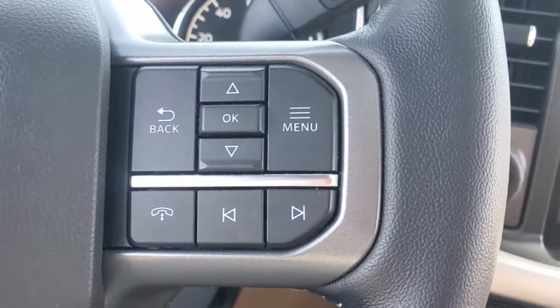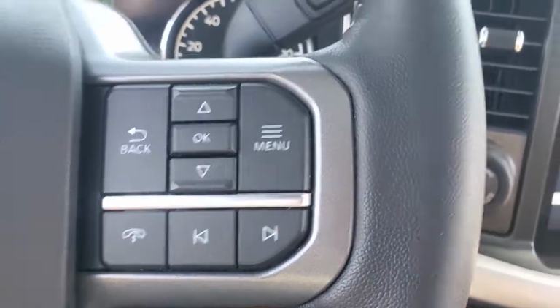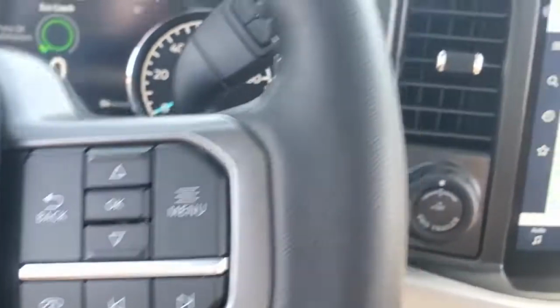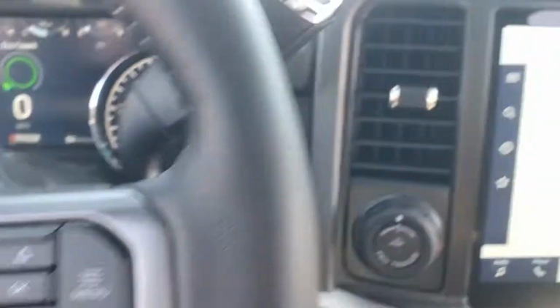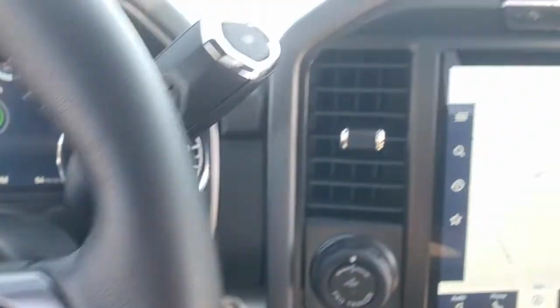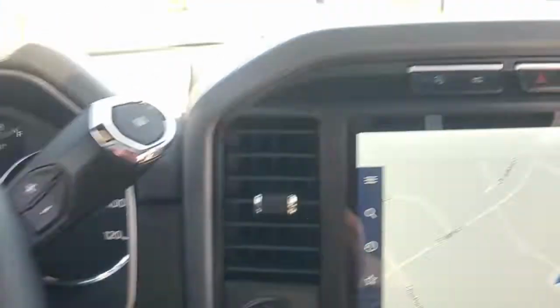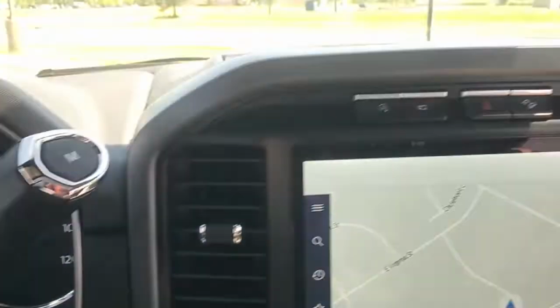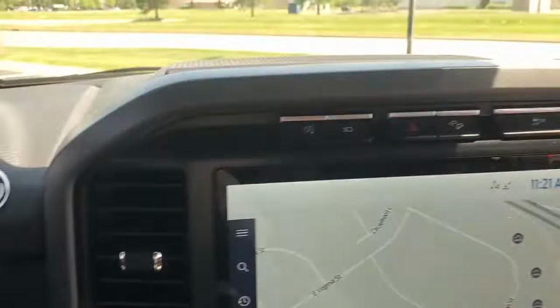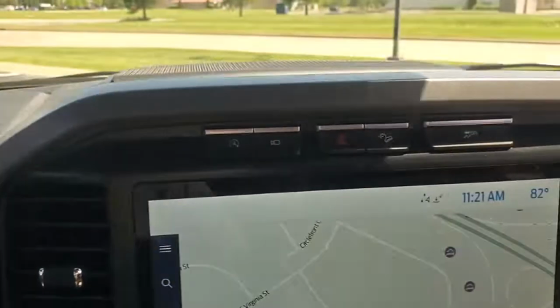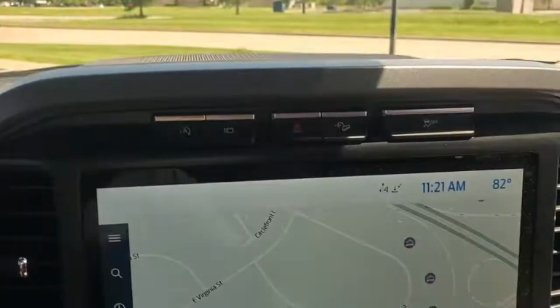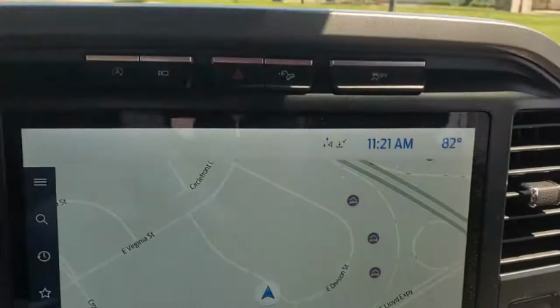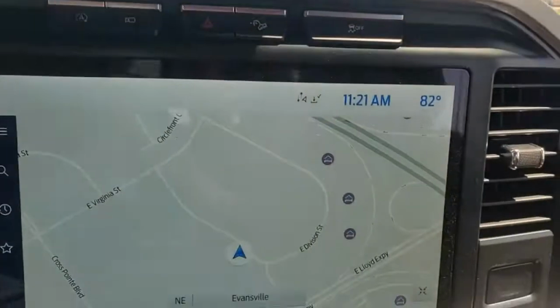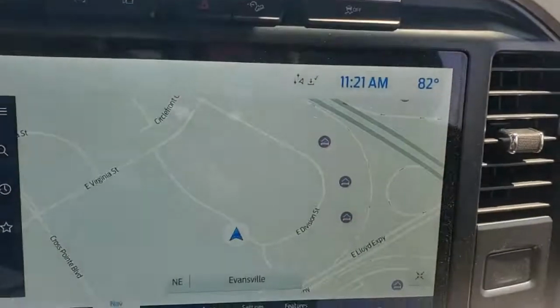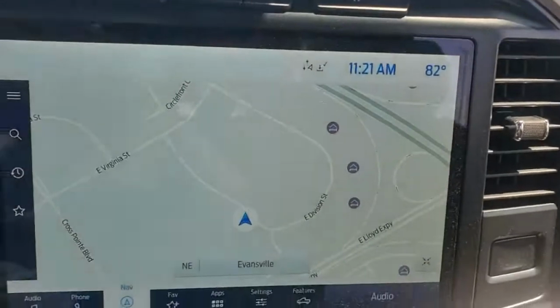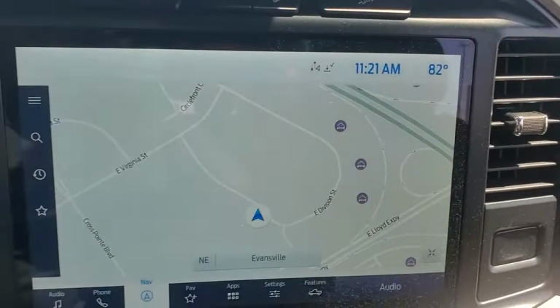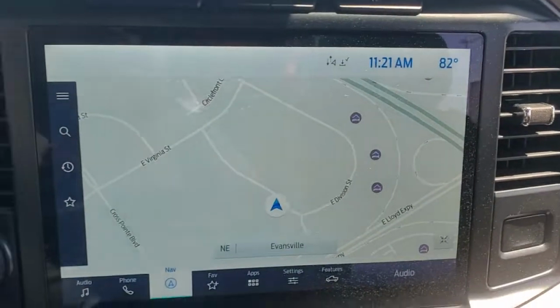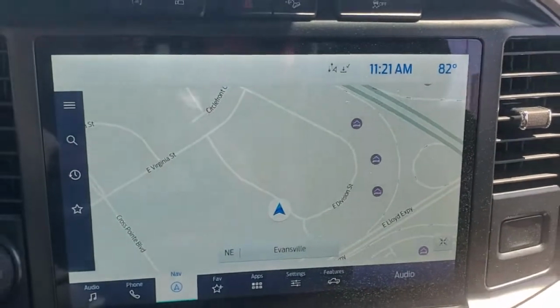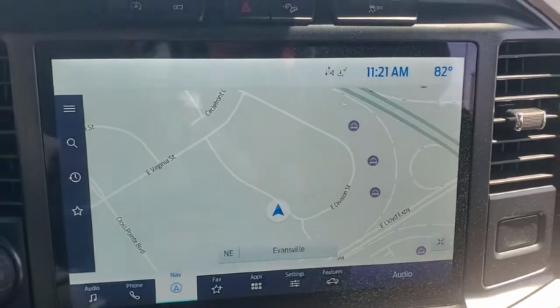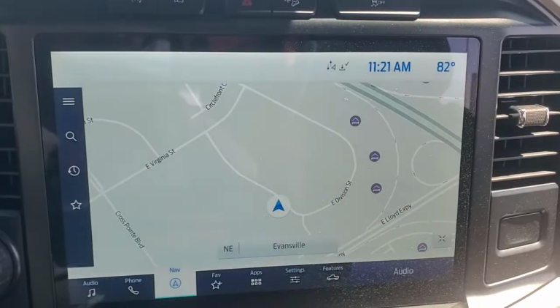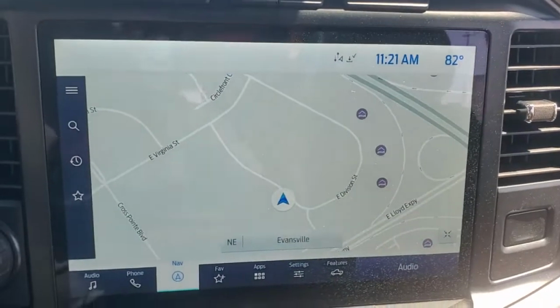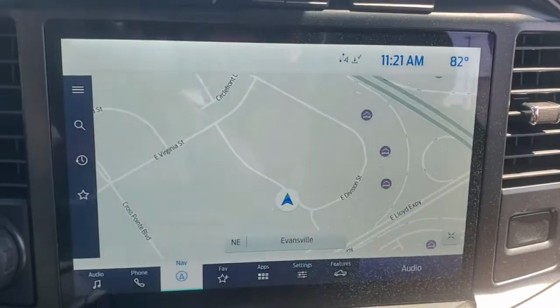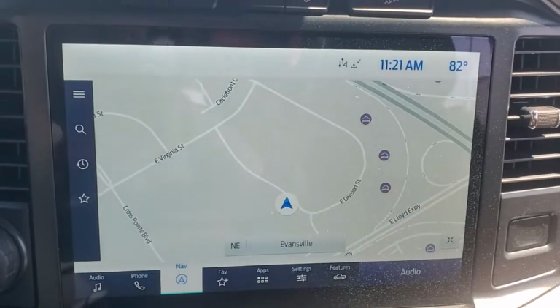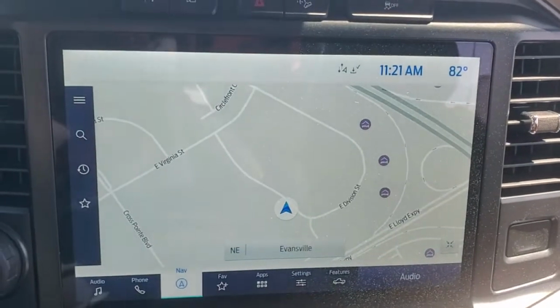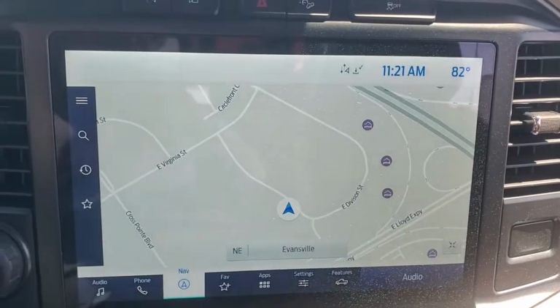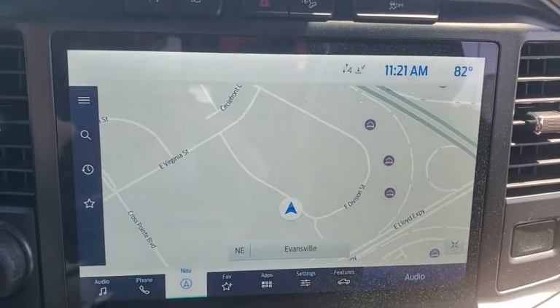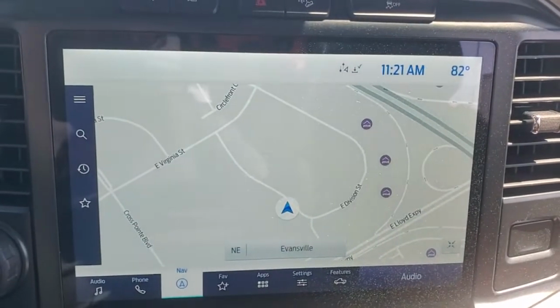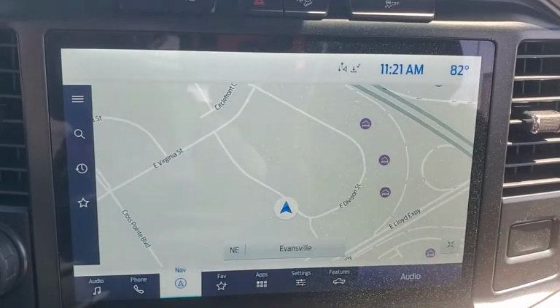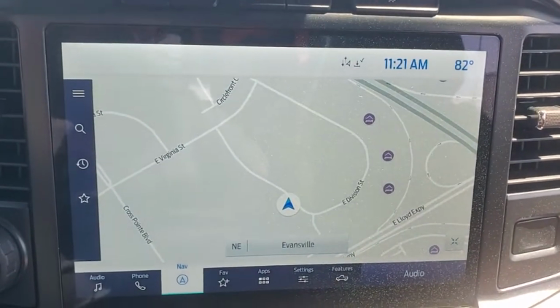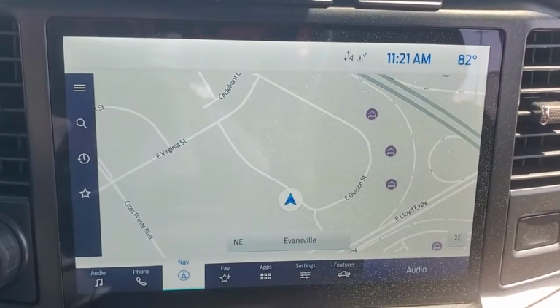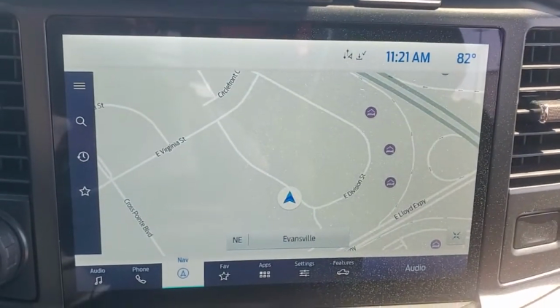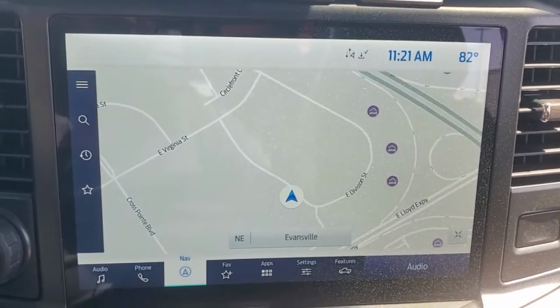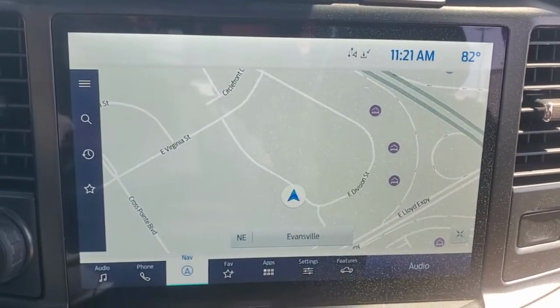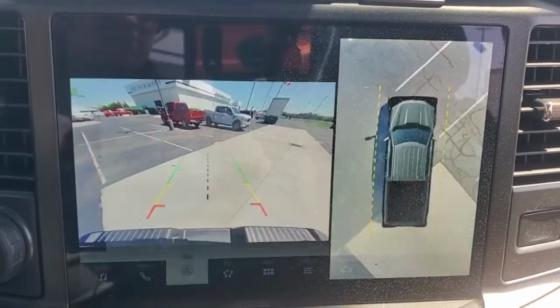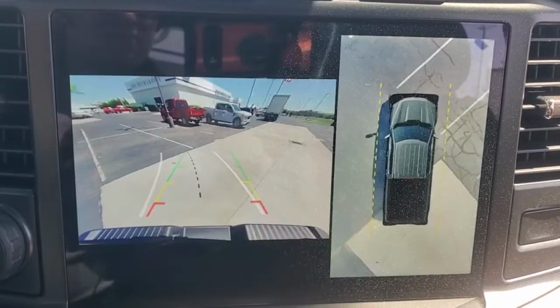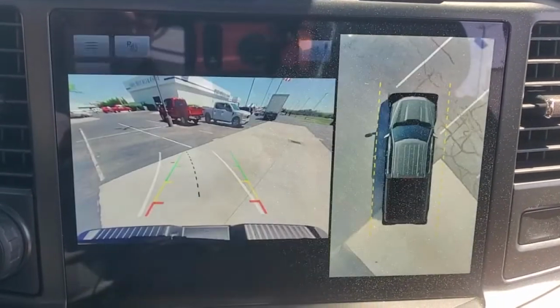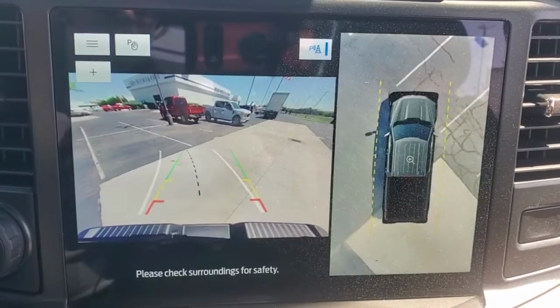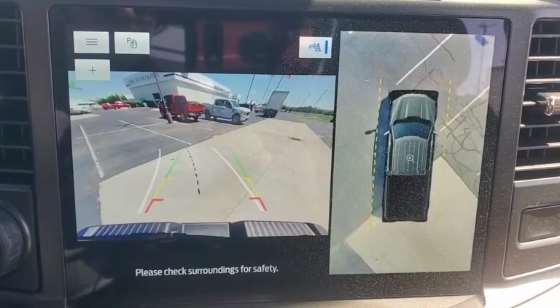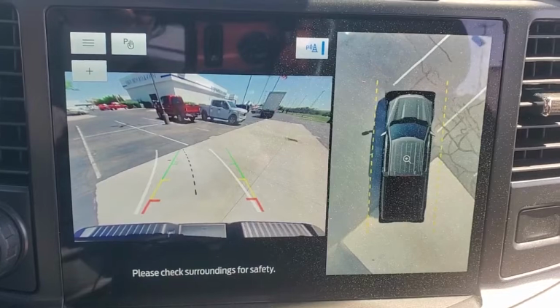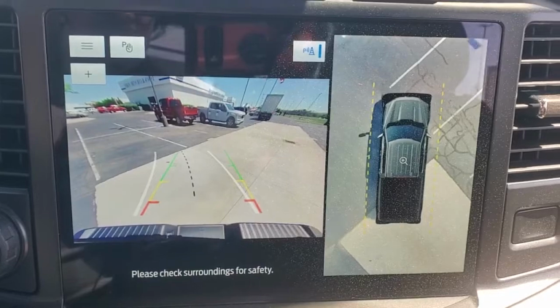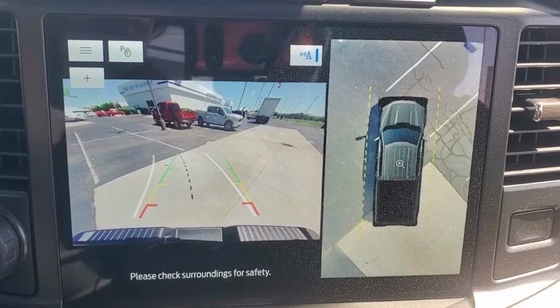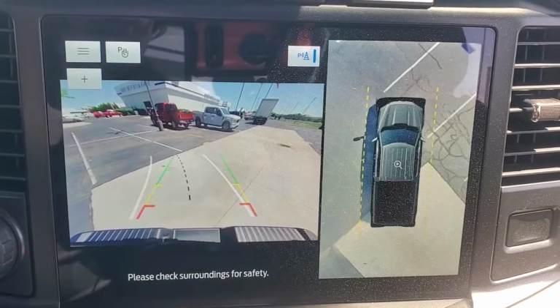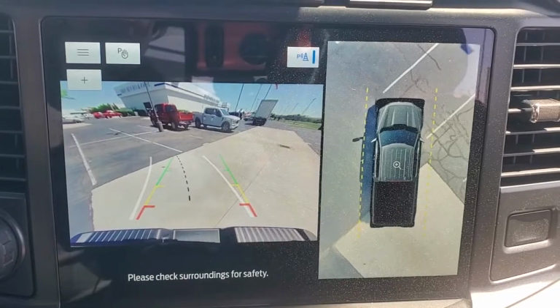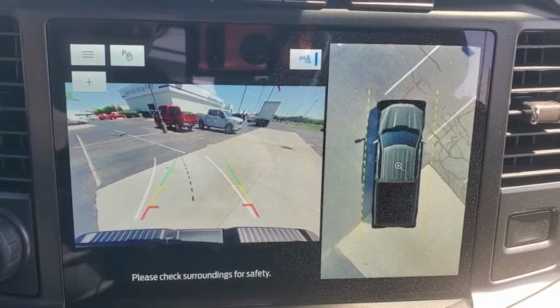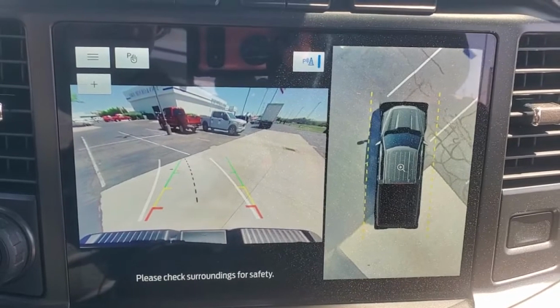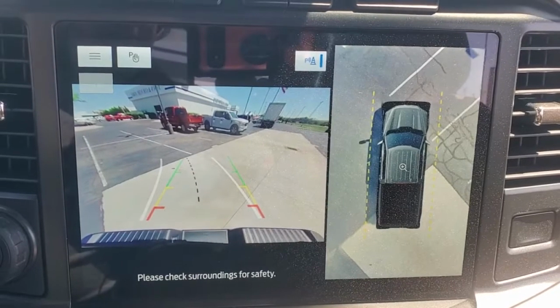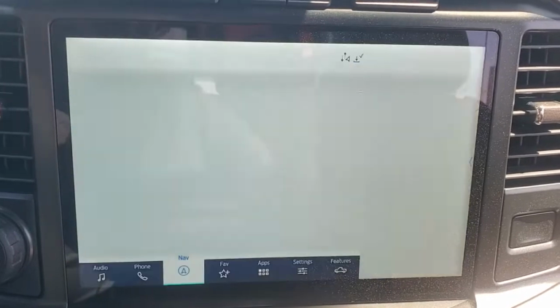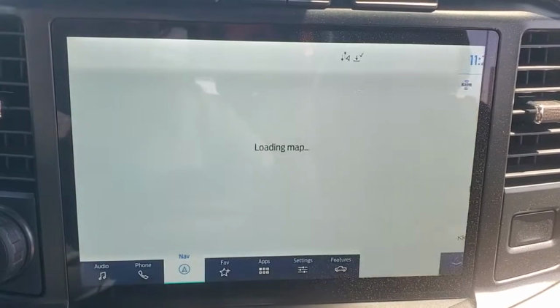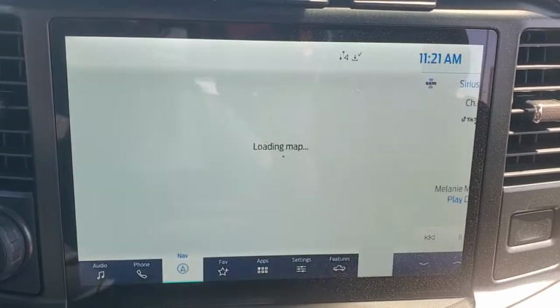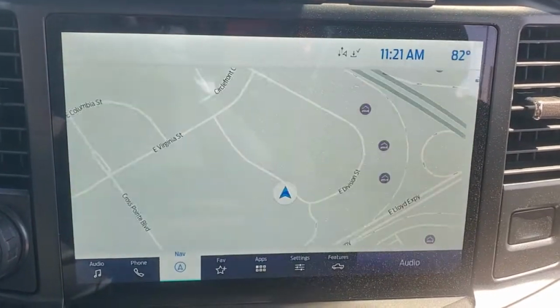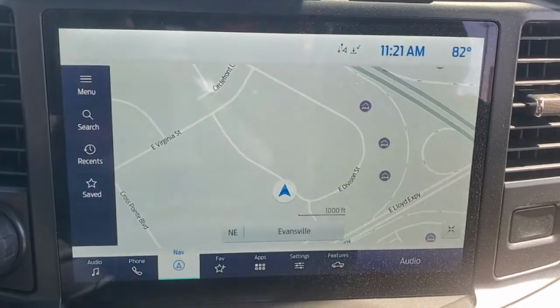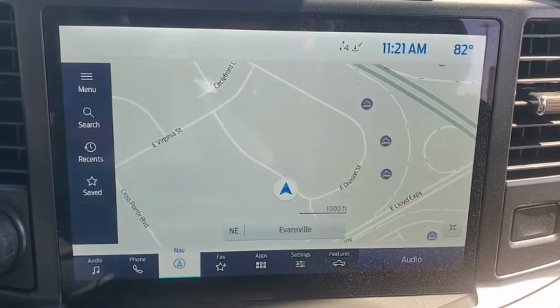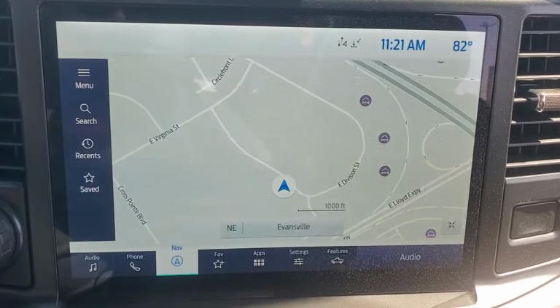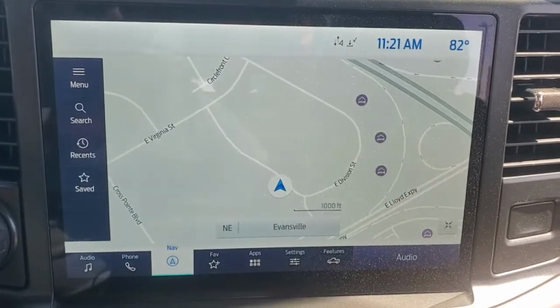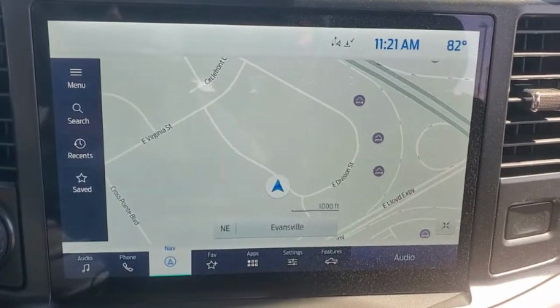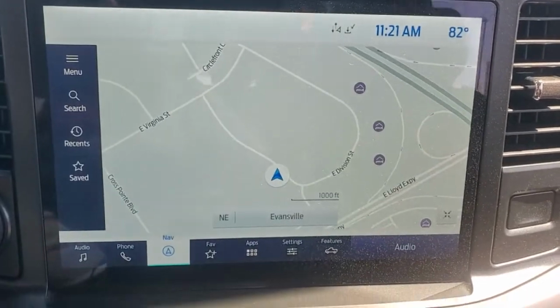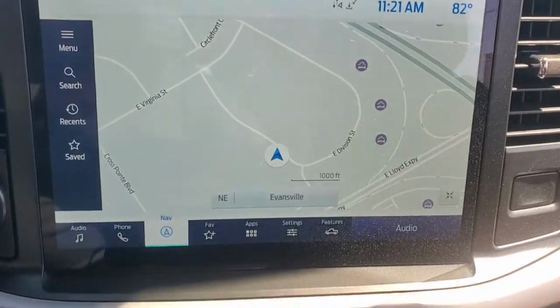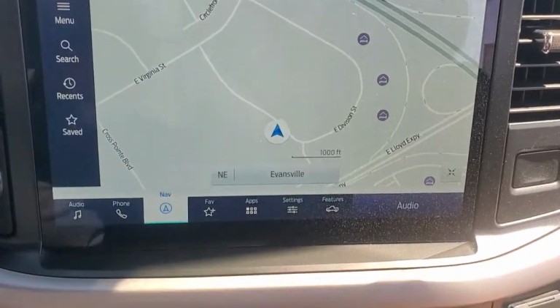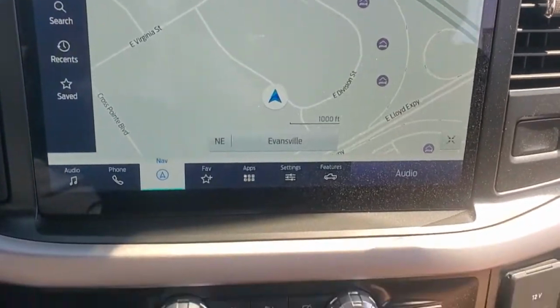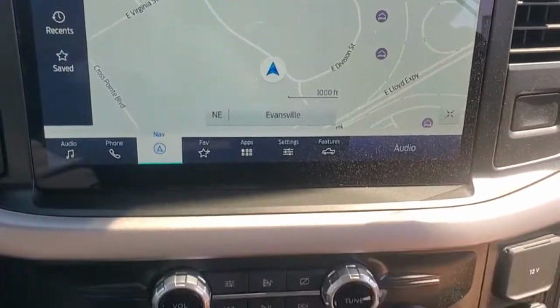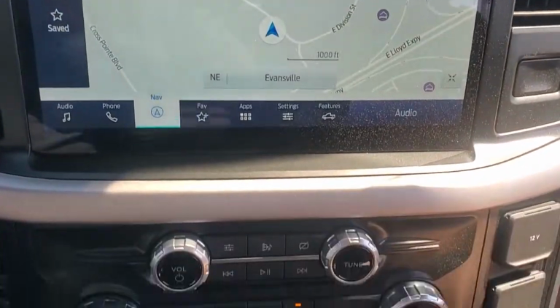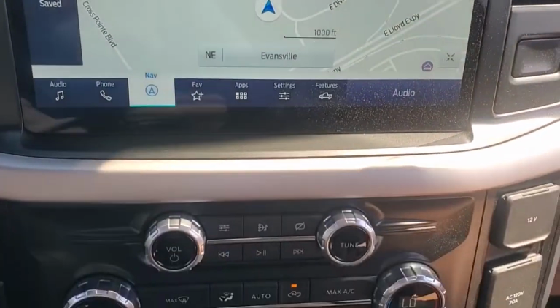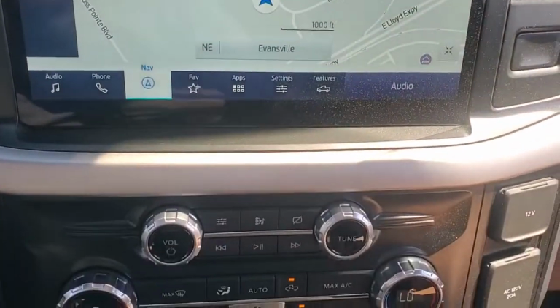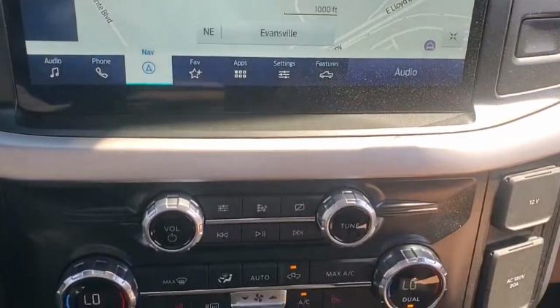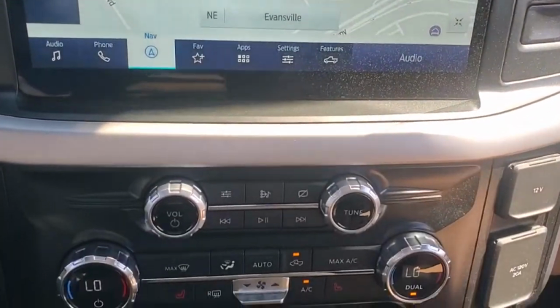Keyless entry, 8-cylinder engine, fog lamps, V6 cylinder engine, backup camera, blind spot monitor.